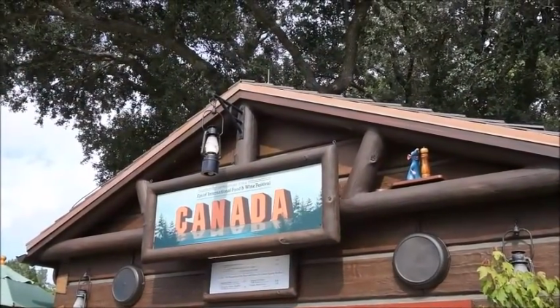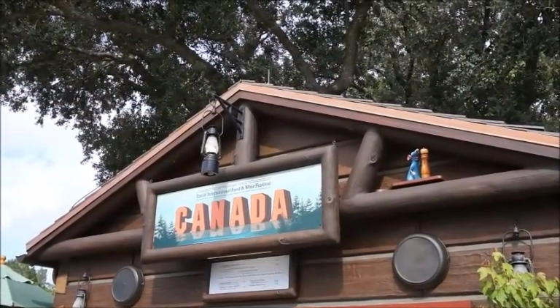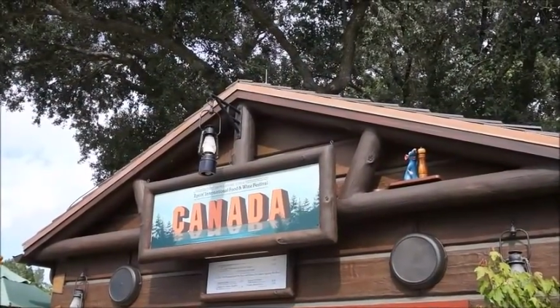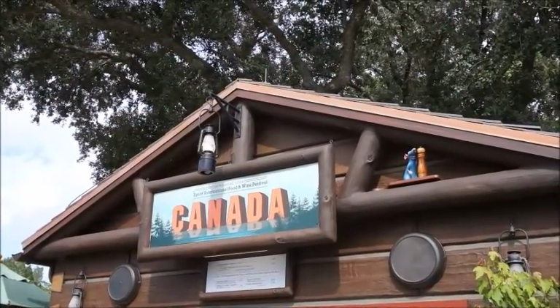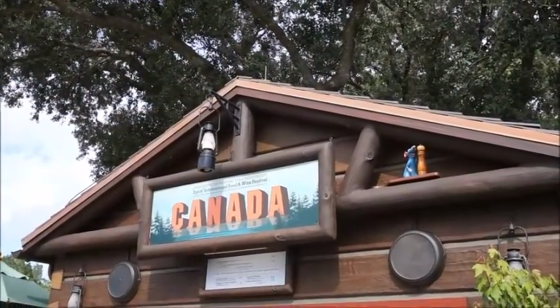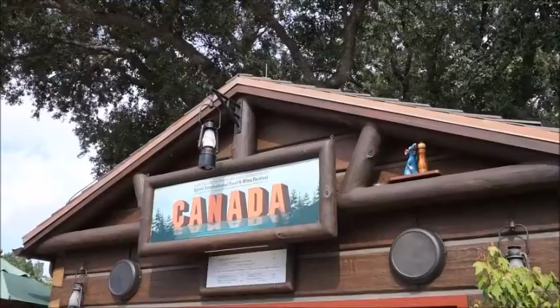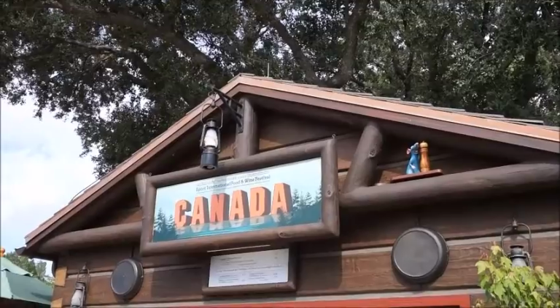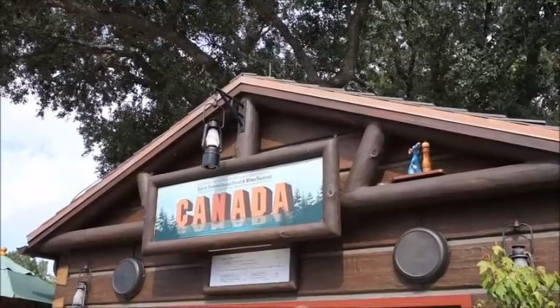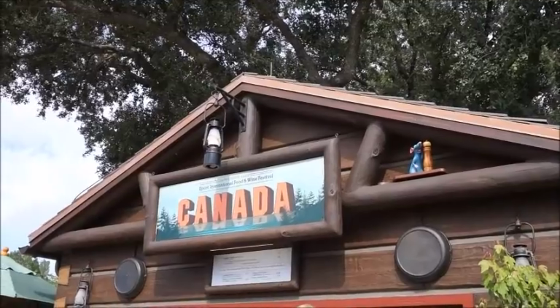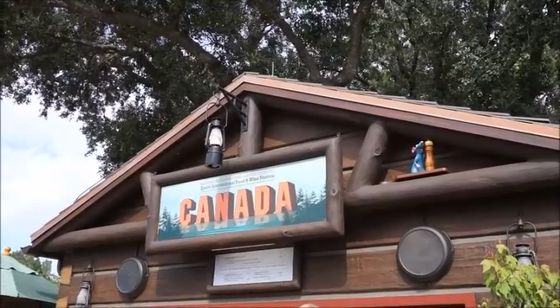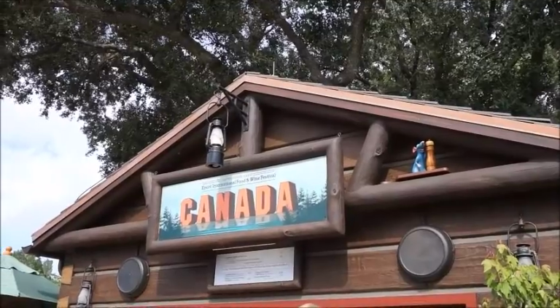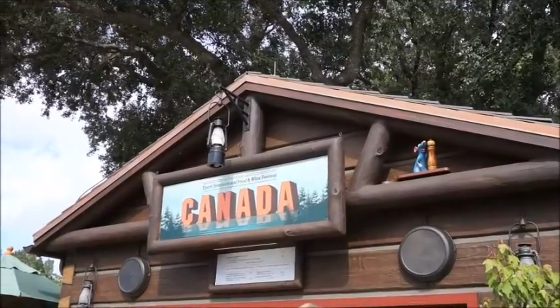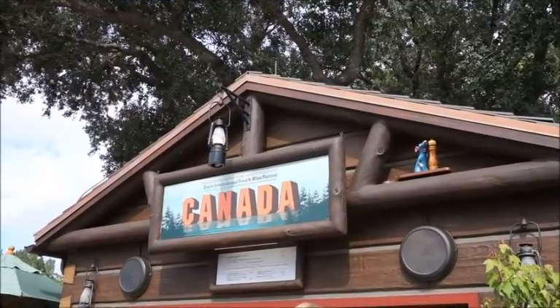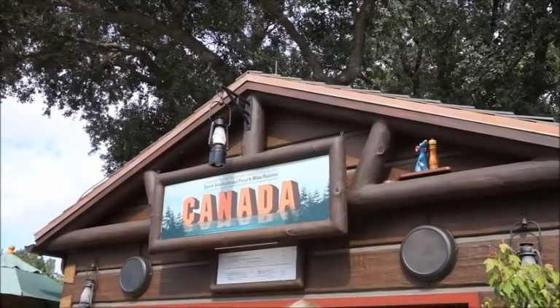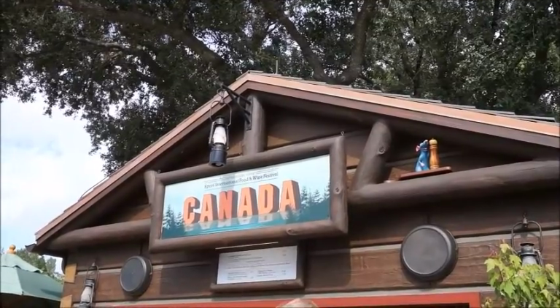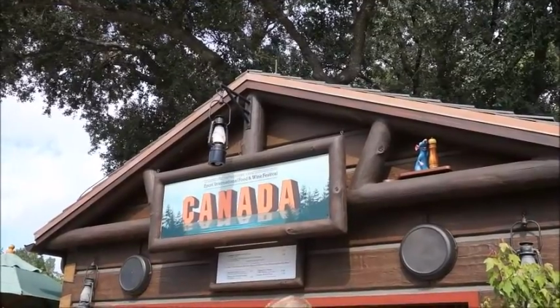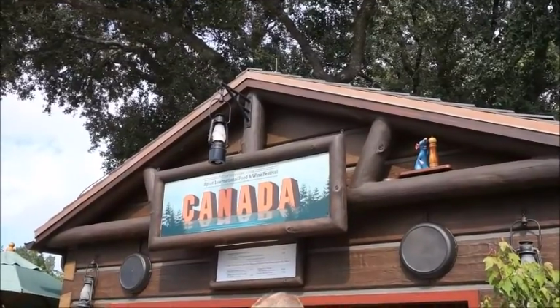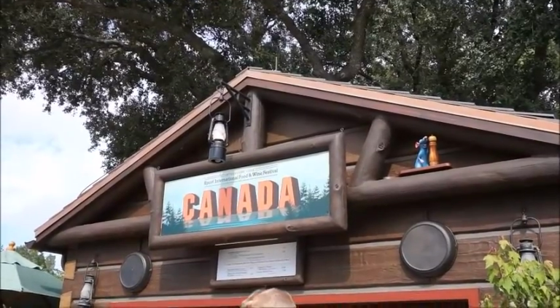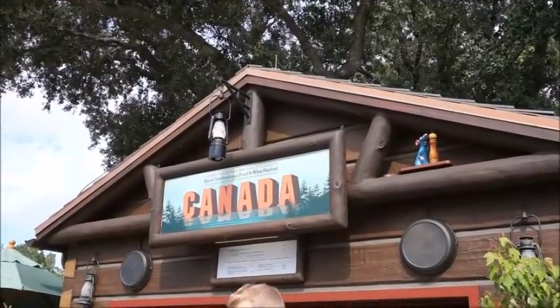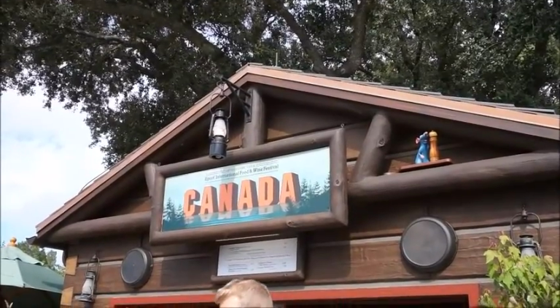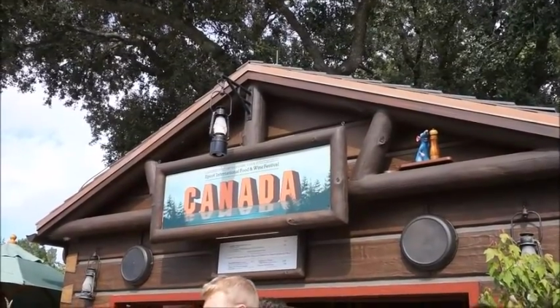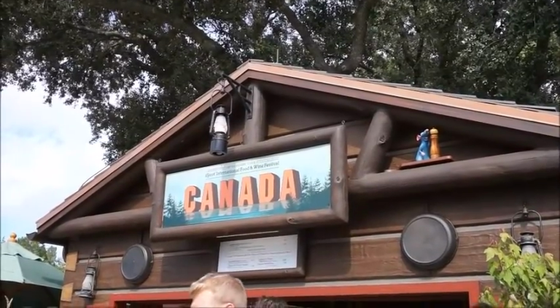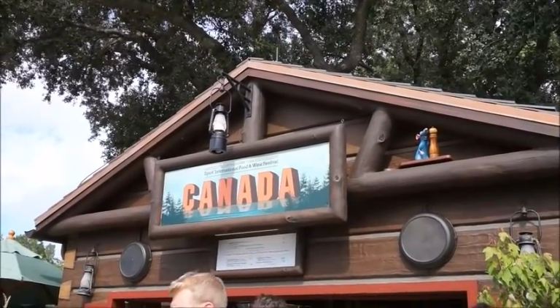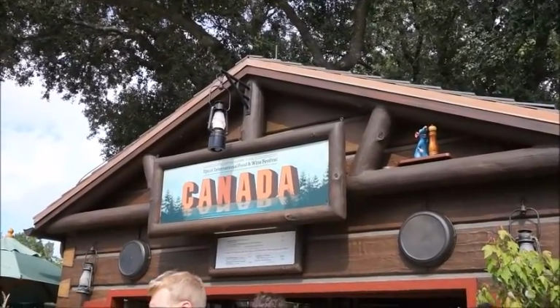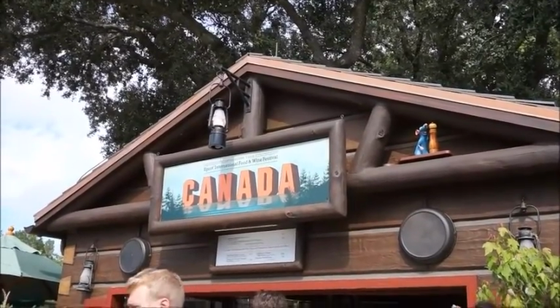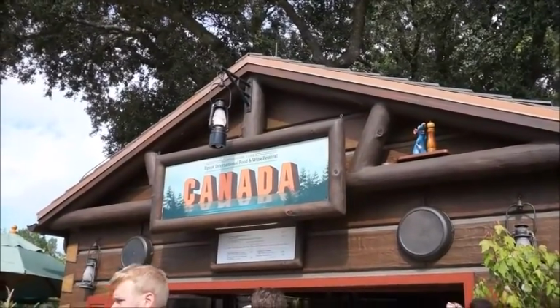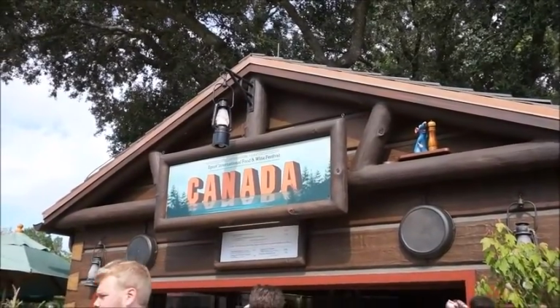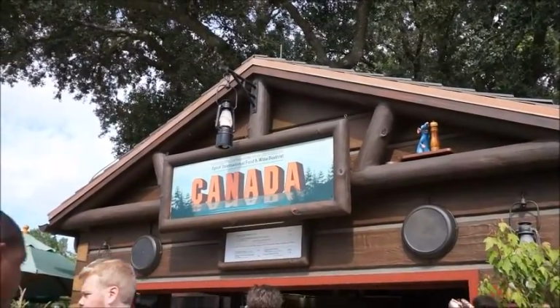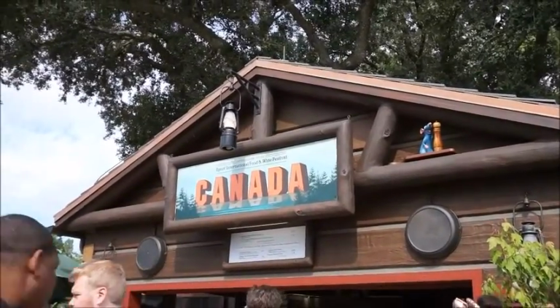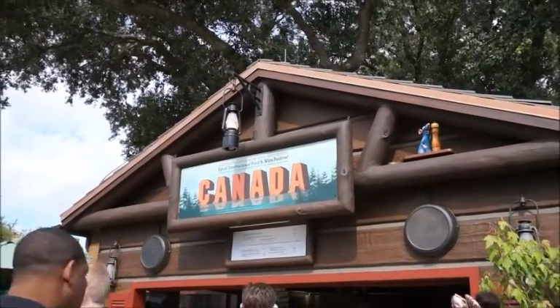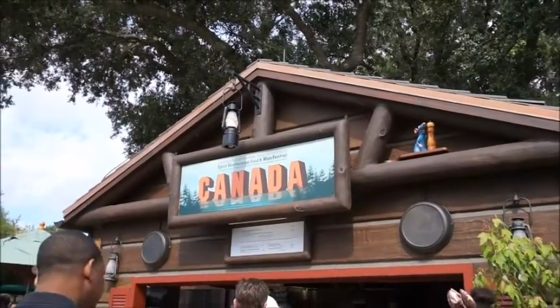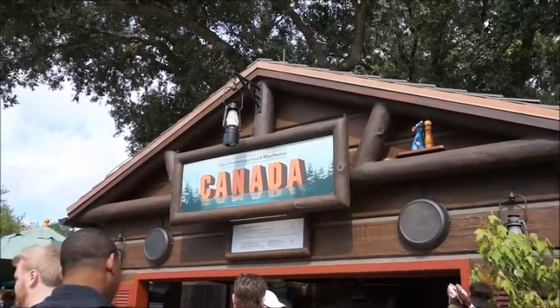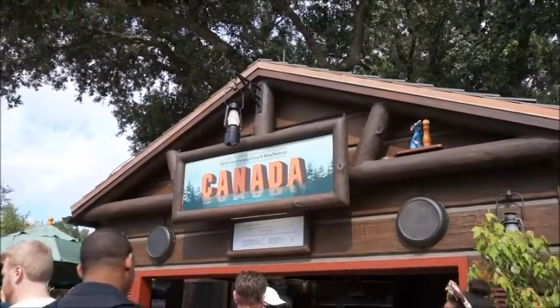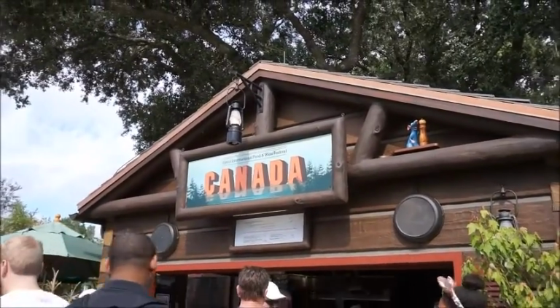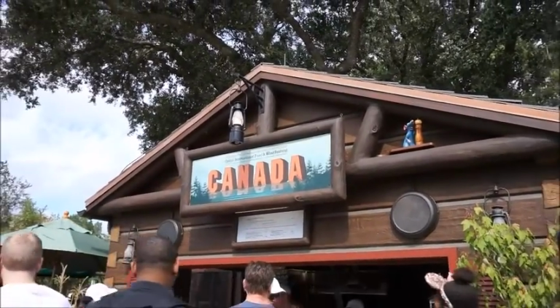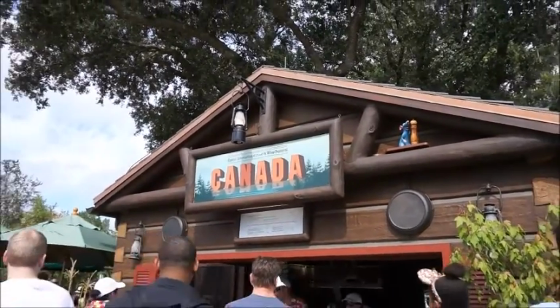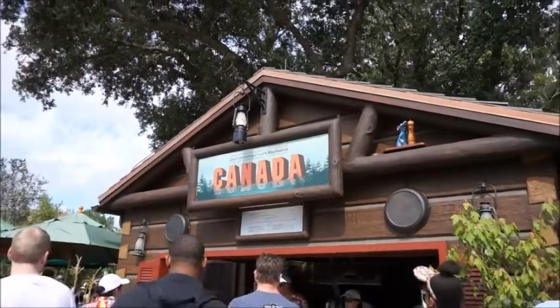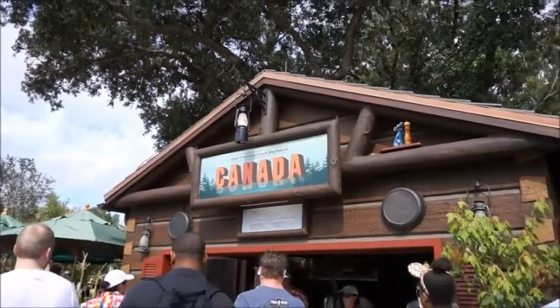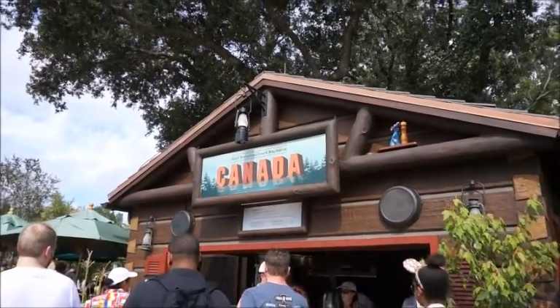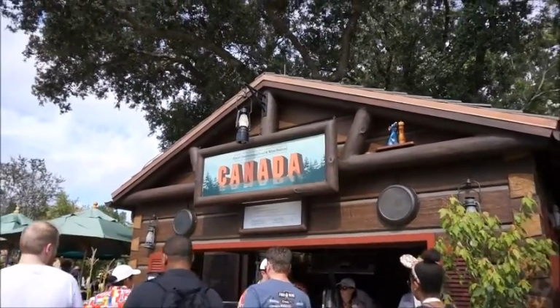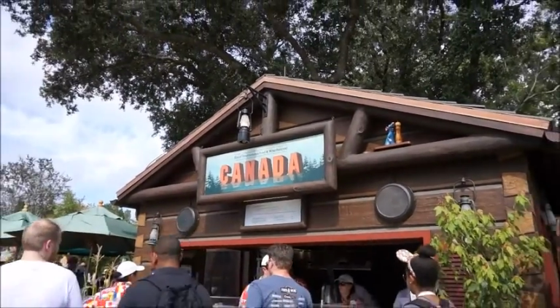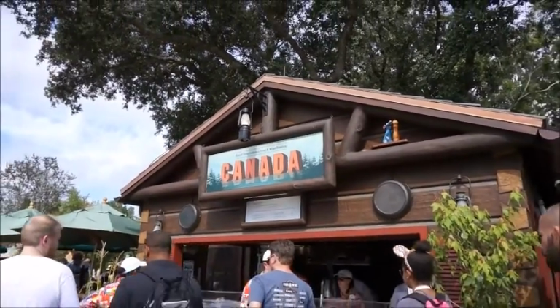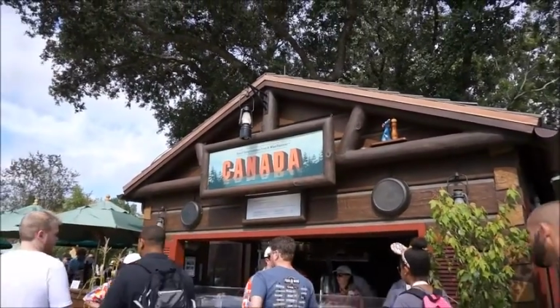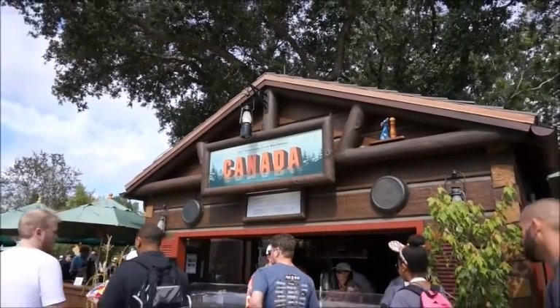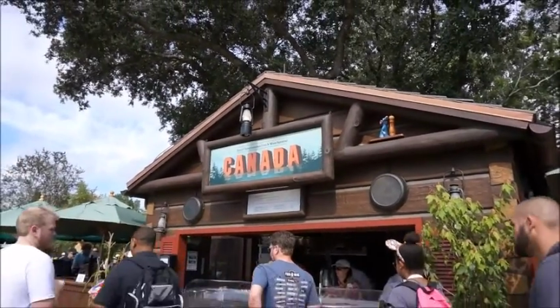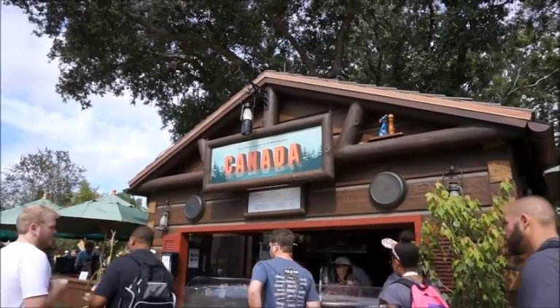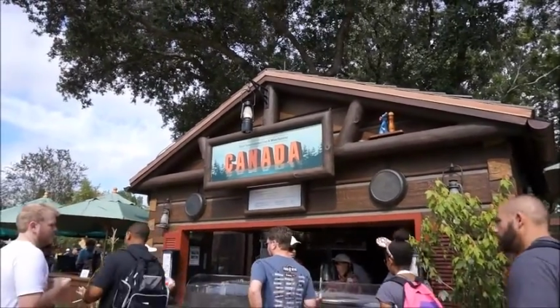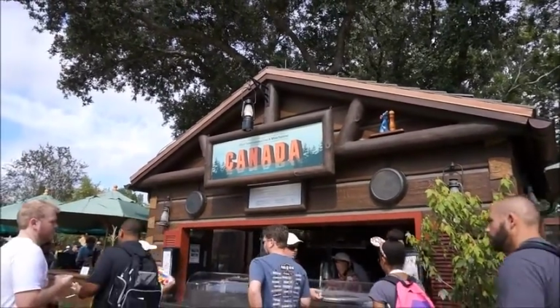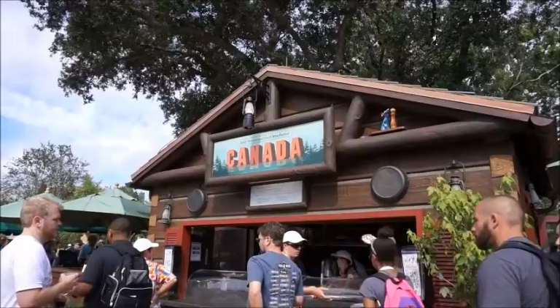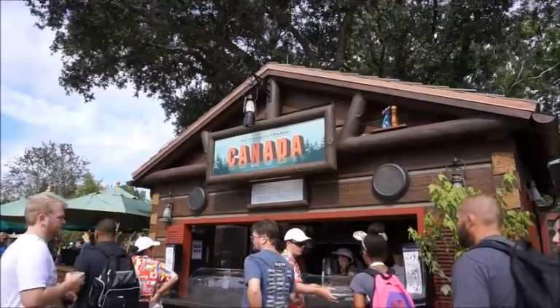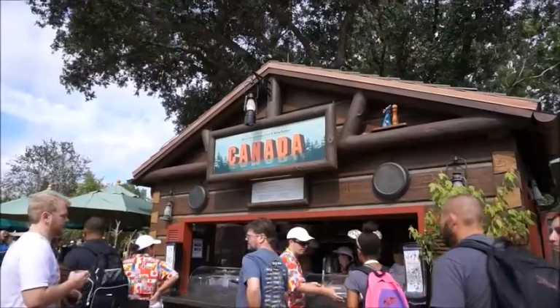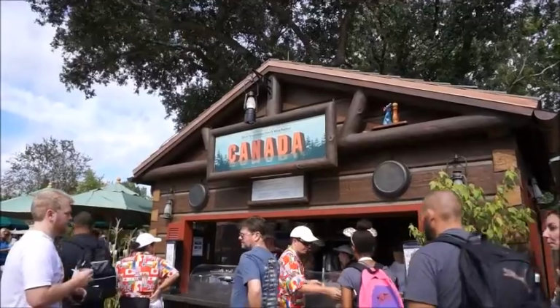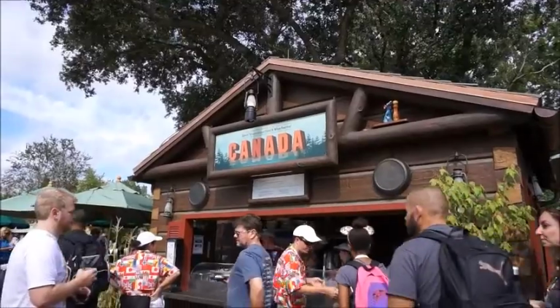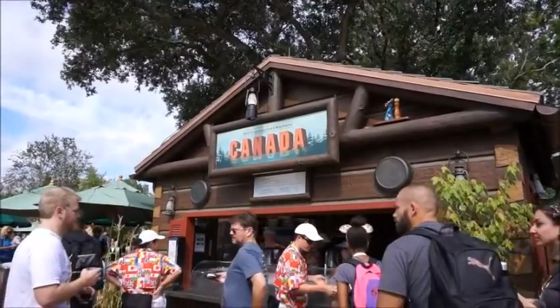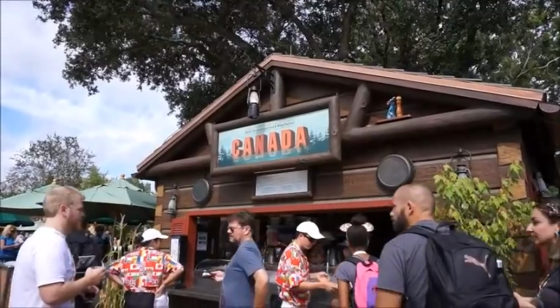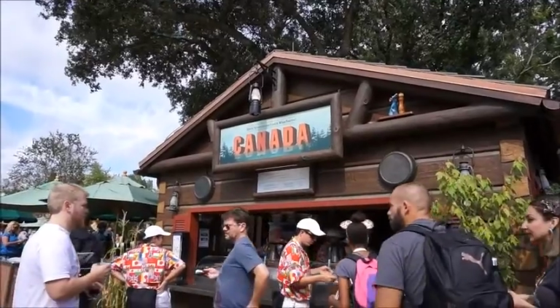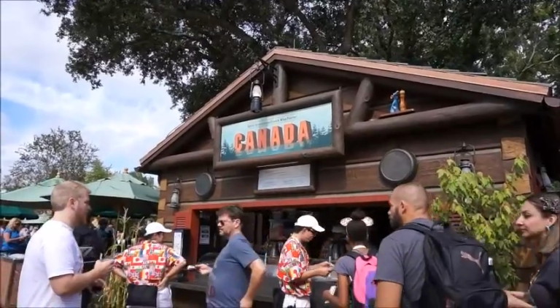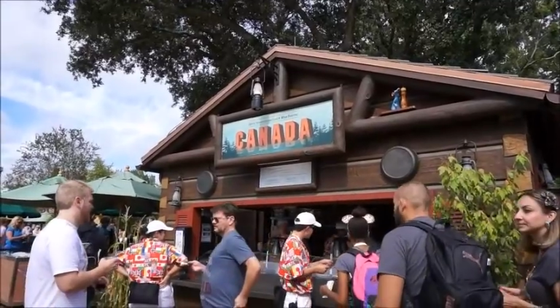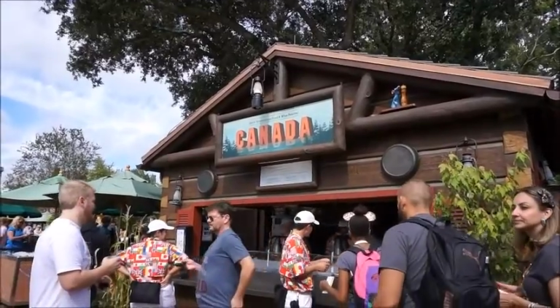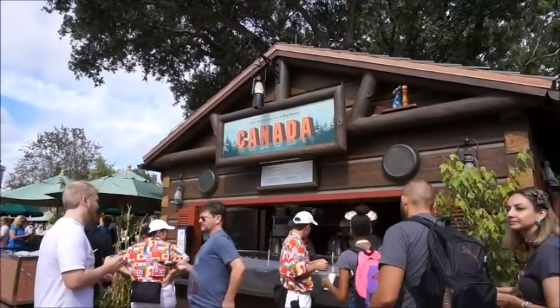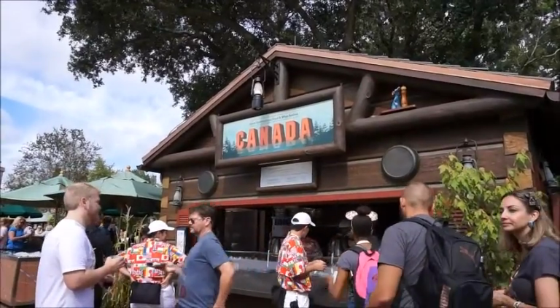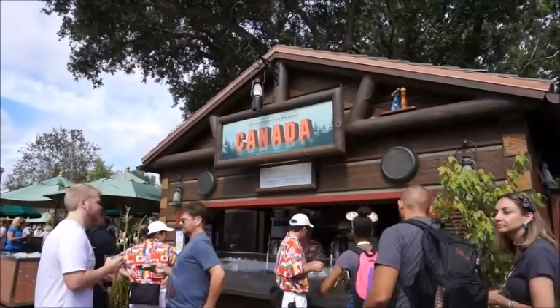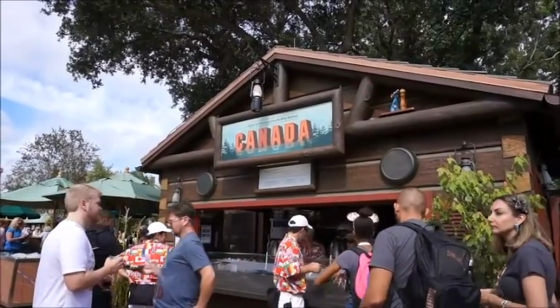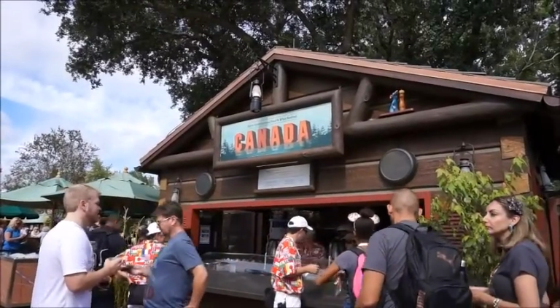It's a pepper shaker or salt — it is a seasoning of some sort. Cute!